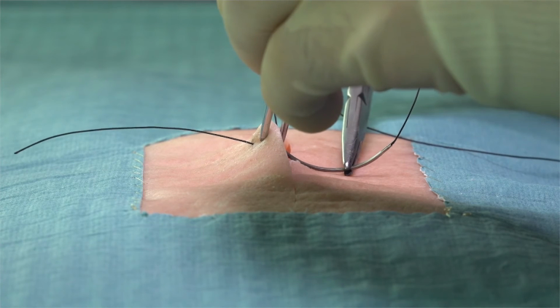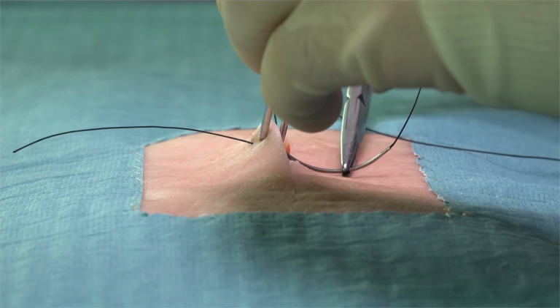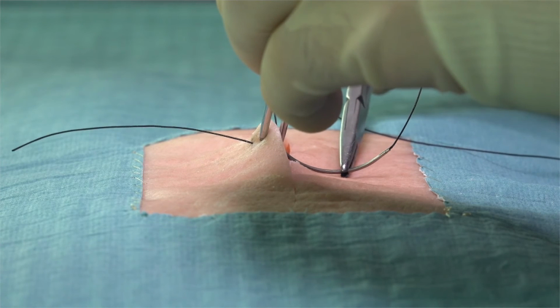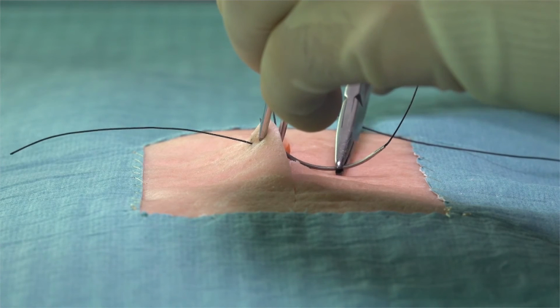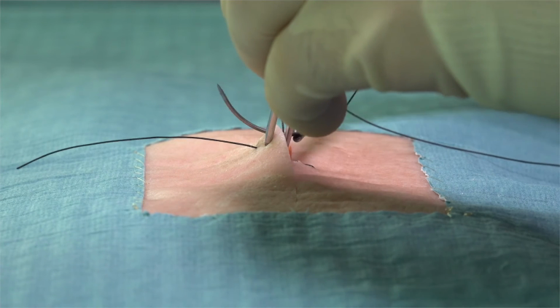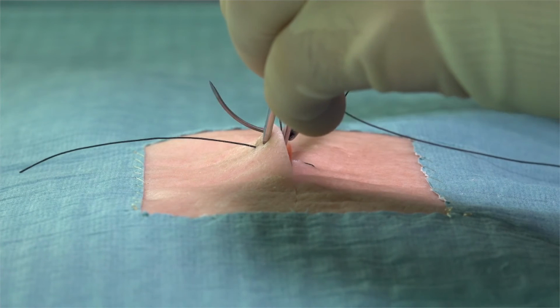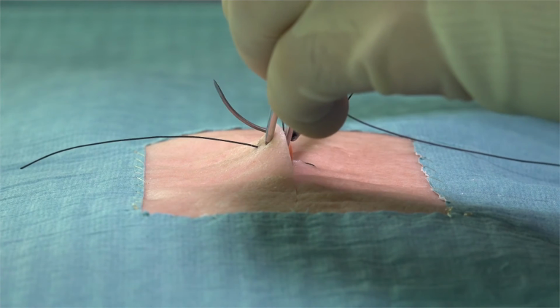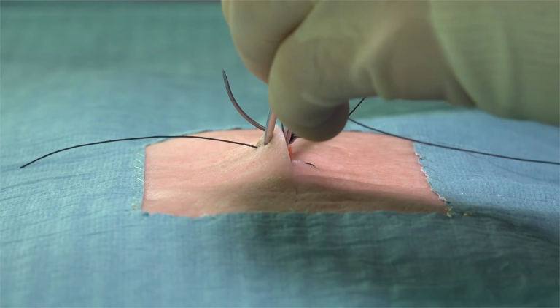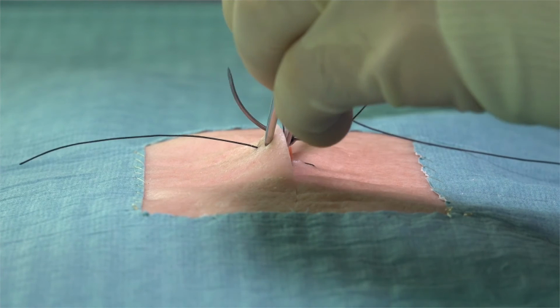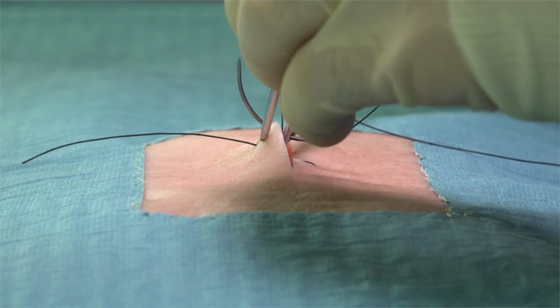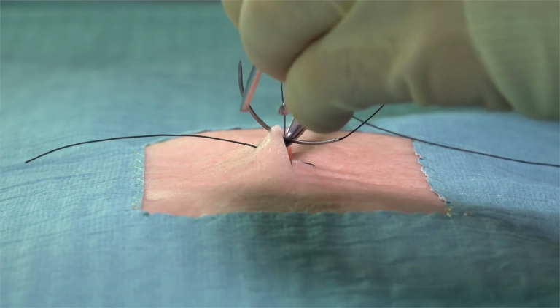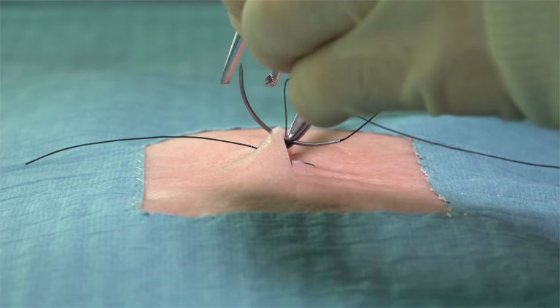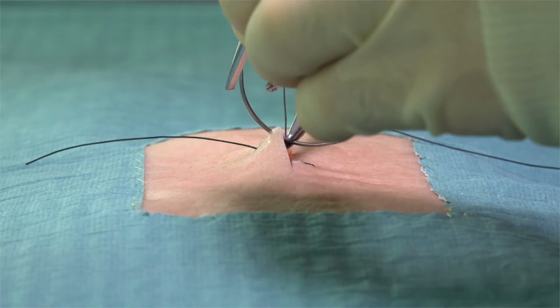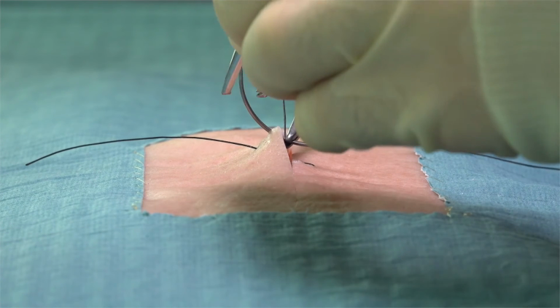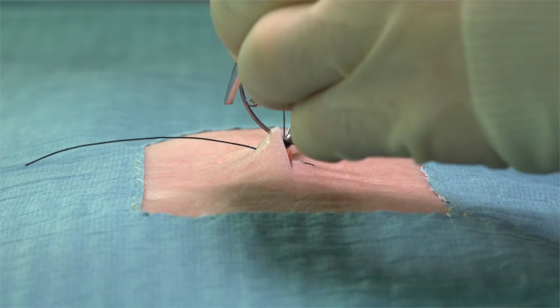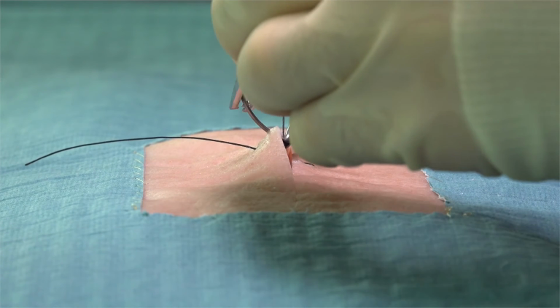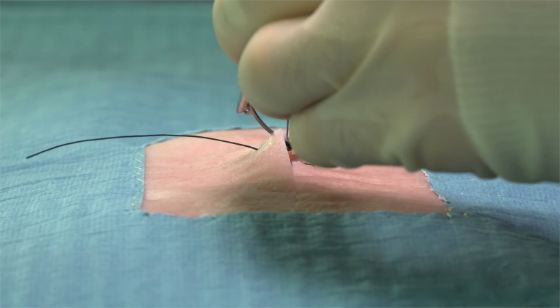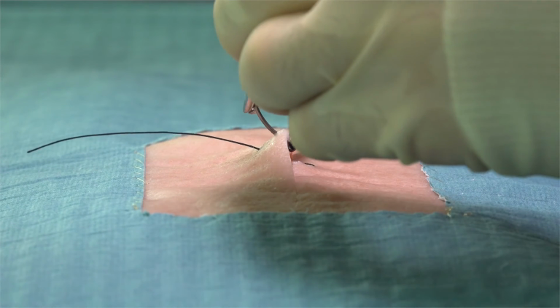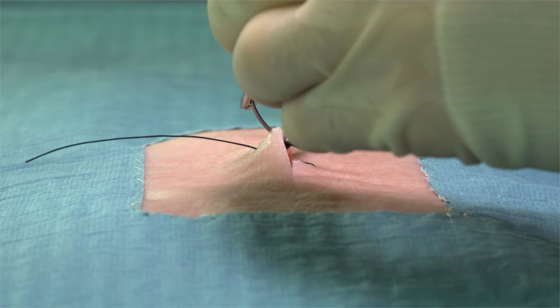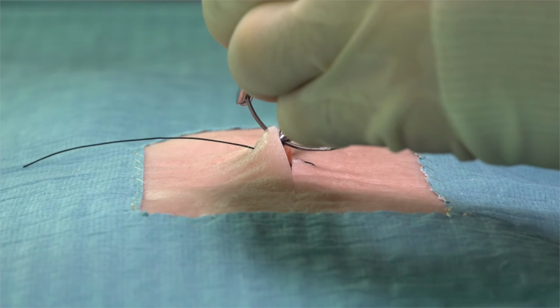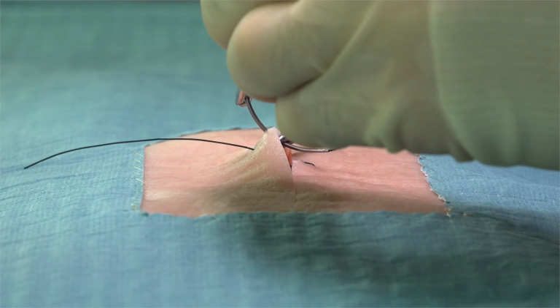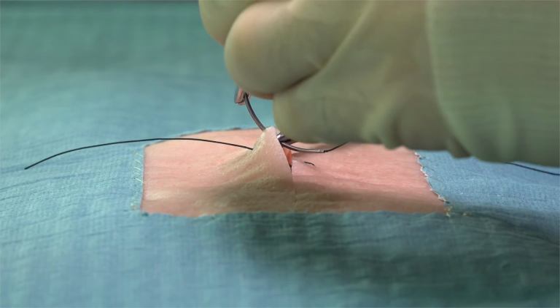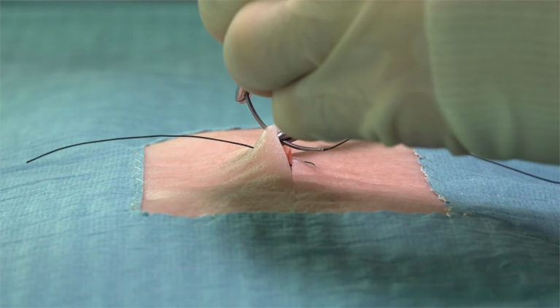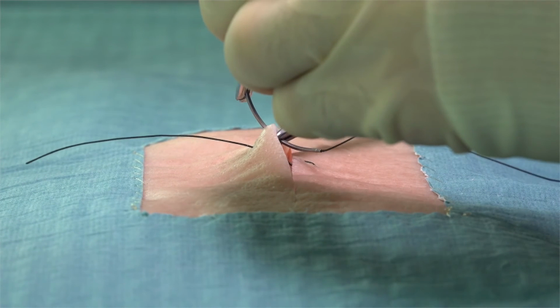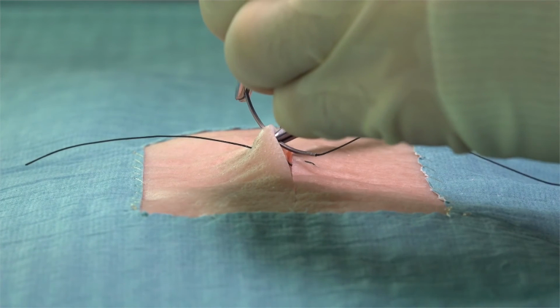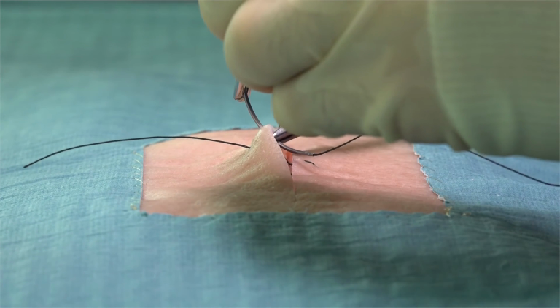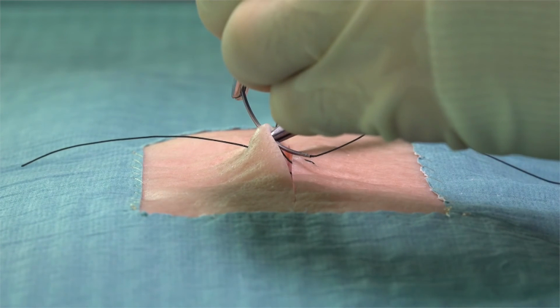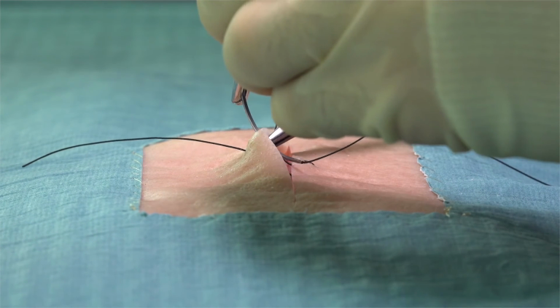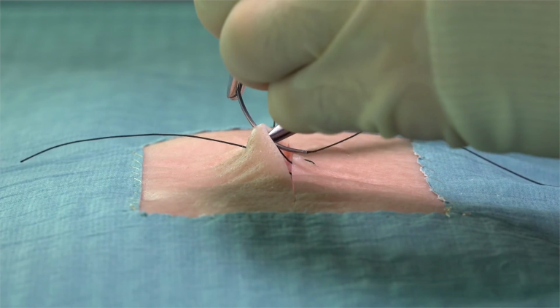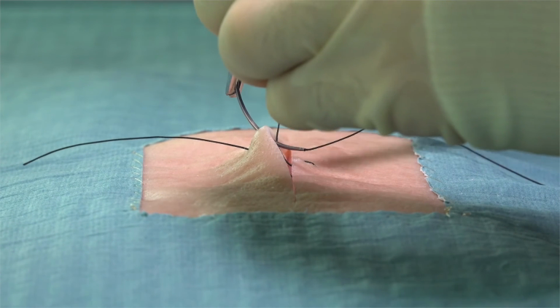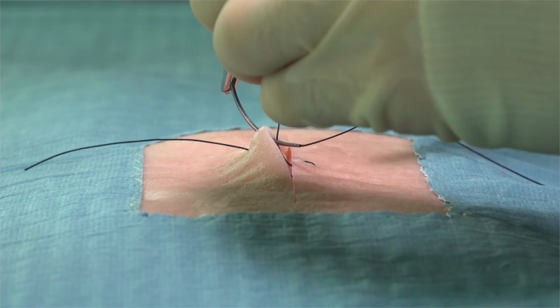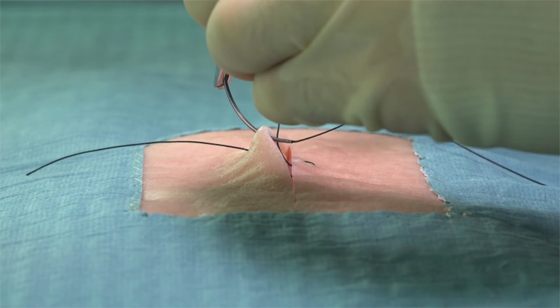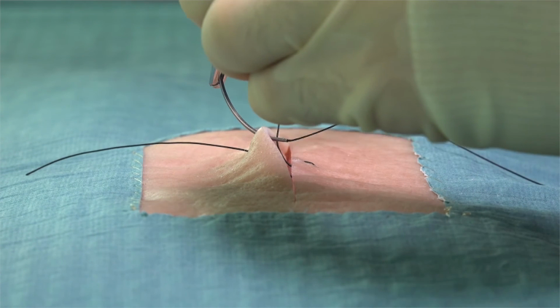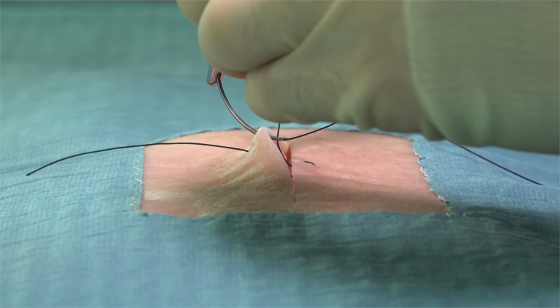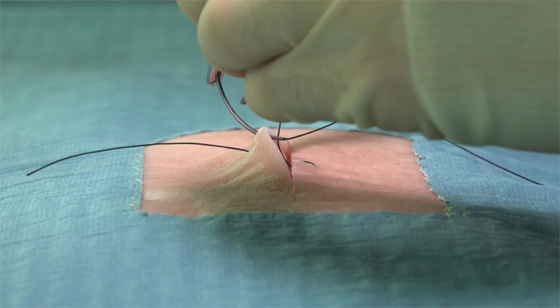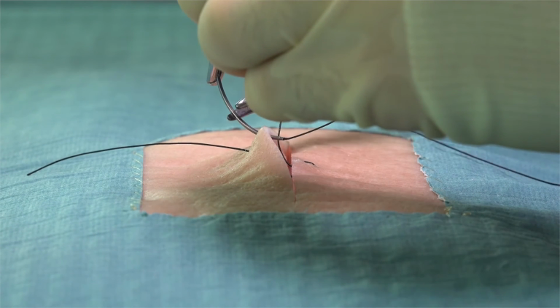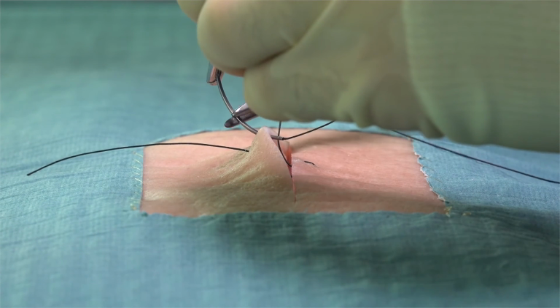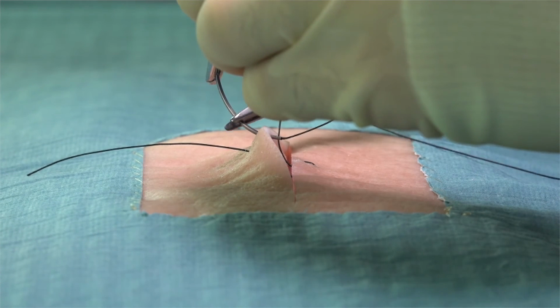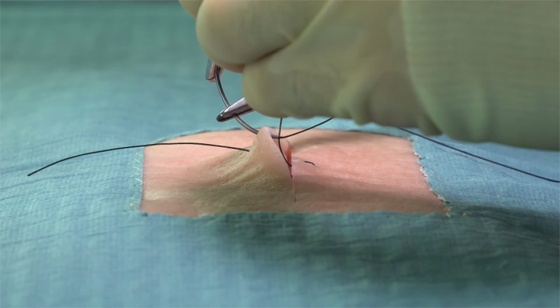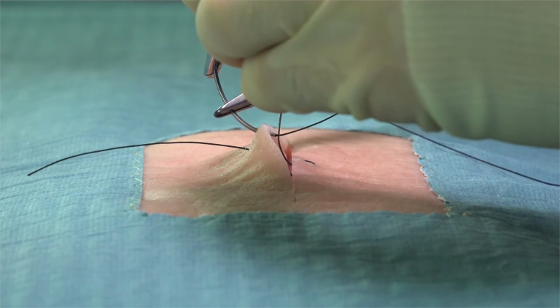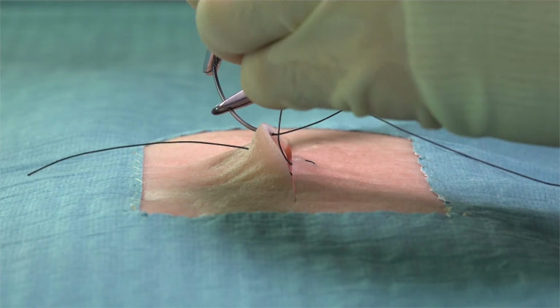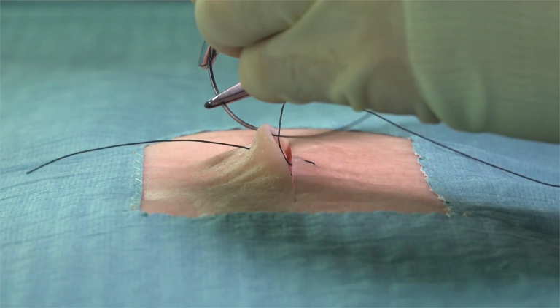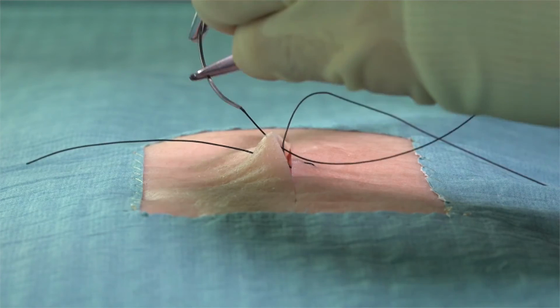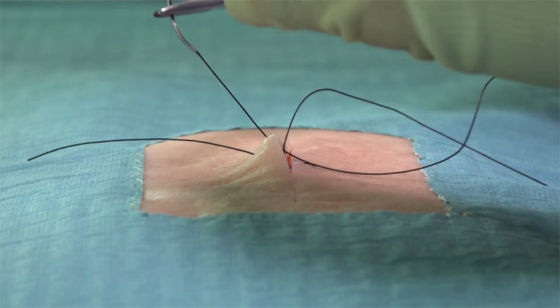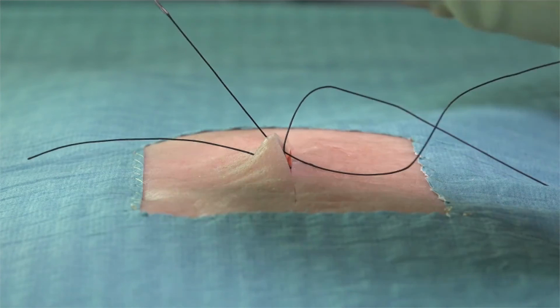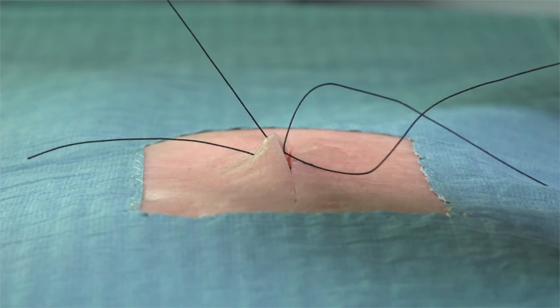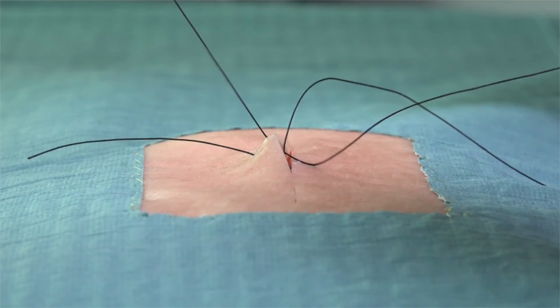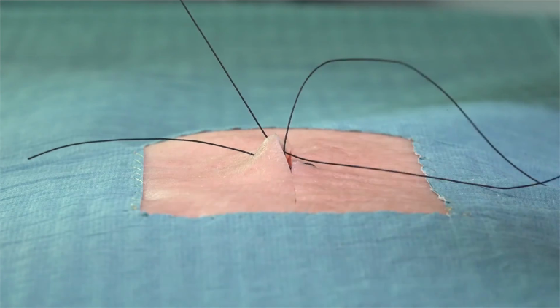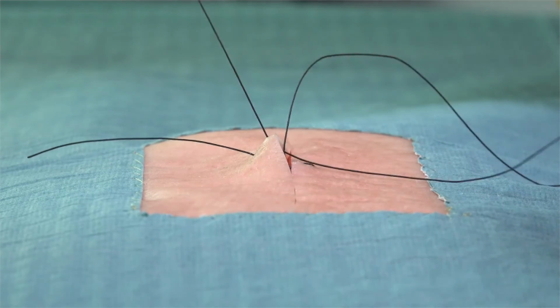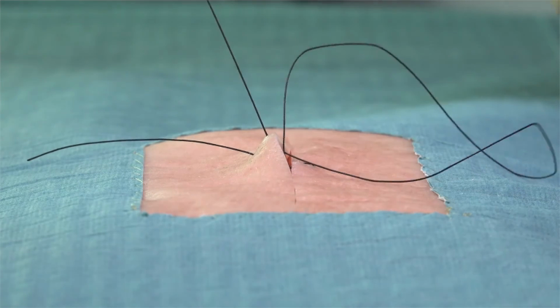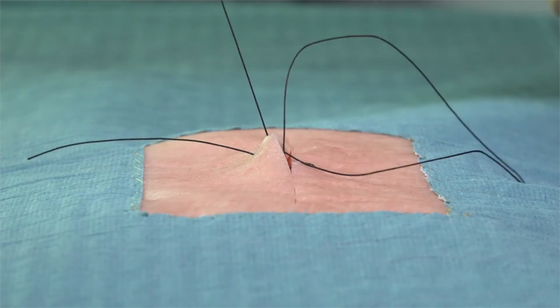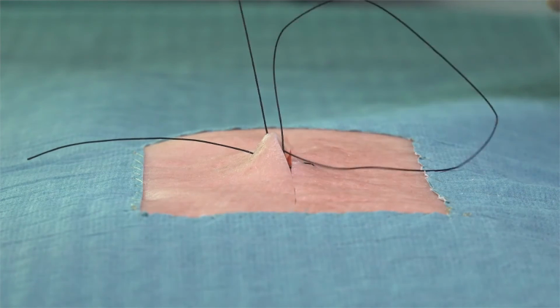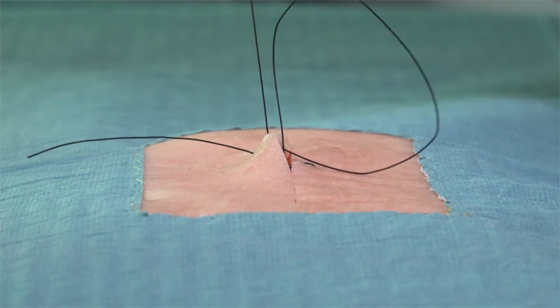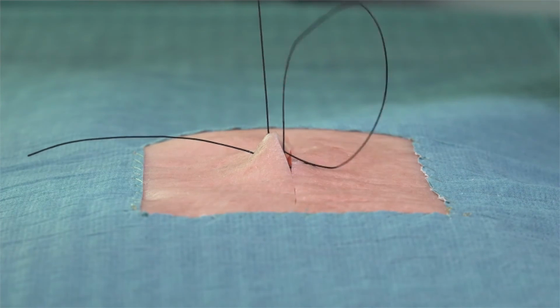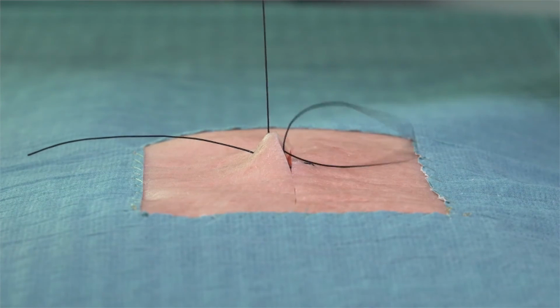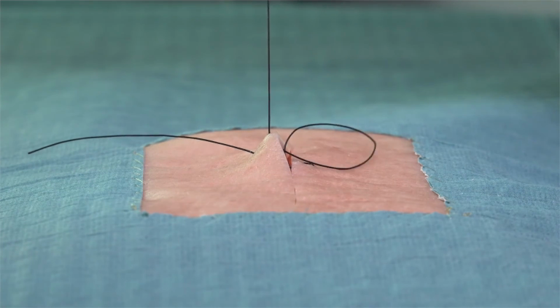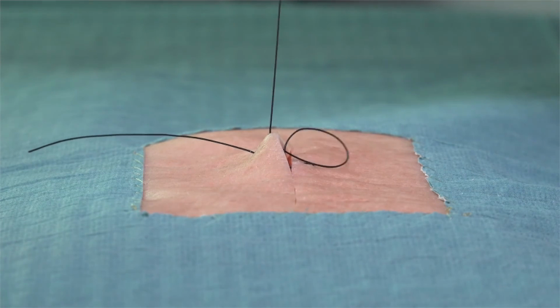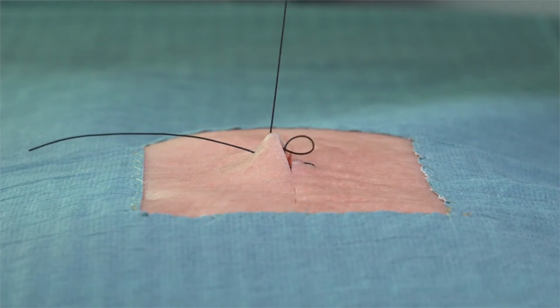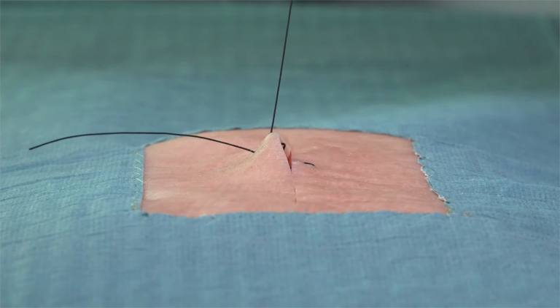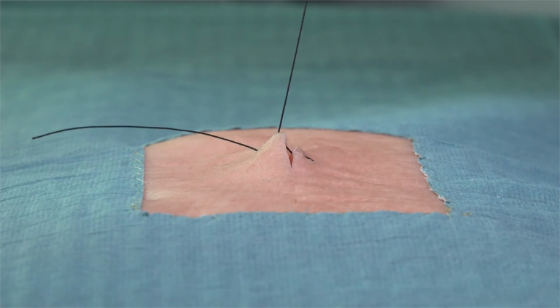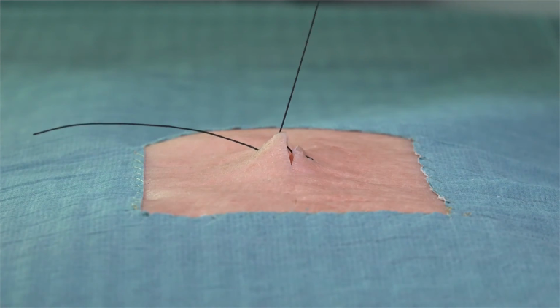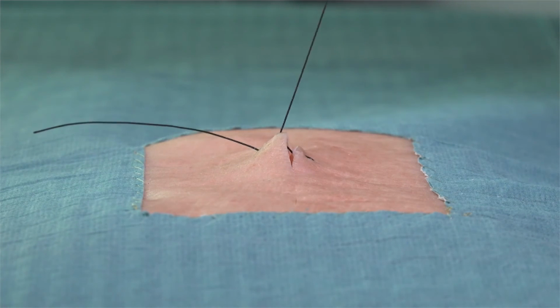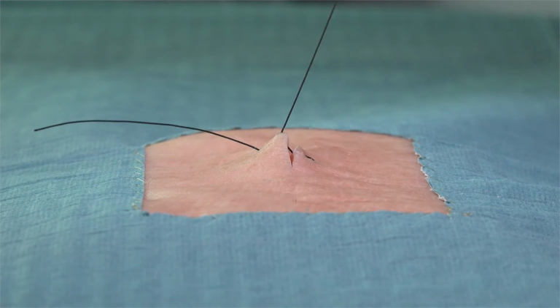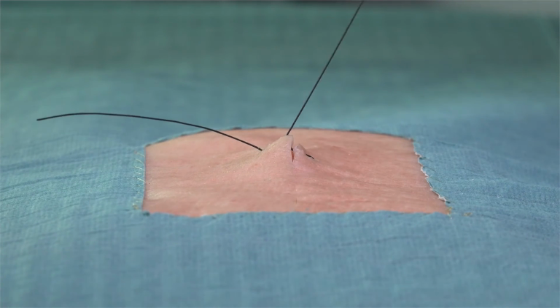If the smaller bites are too far away from the skin edge, the skin will not be nicely opposed and it can cause the wound to open up.